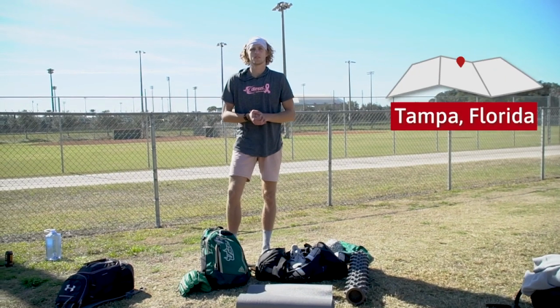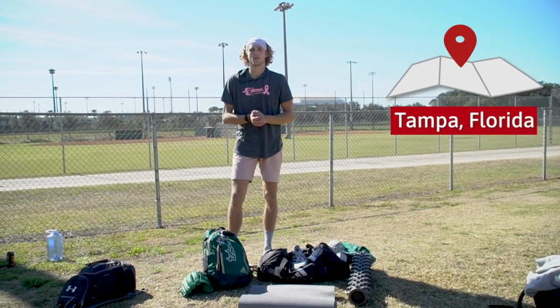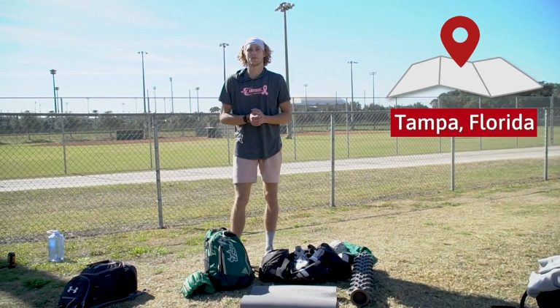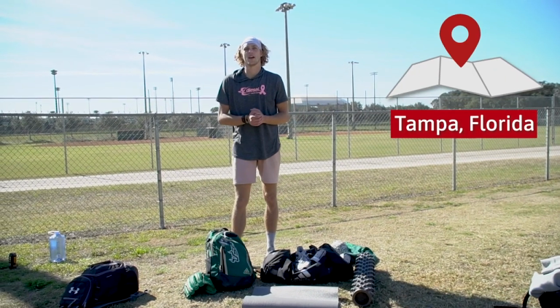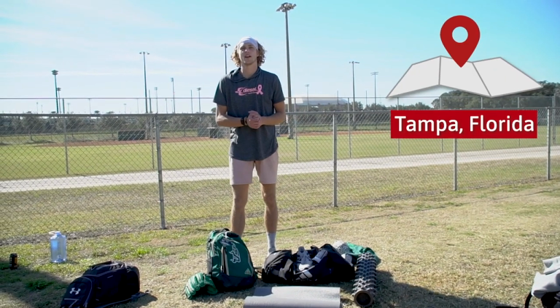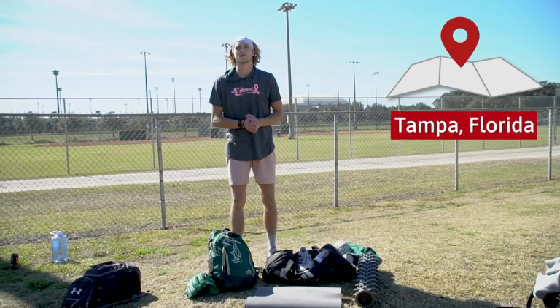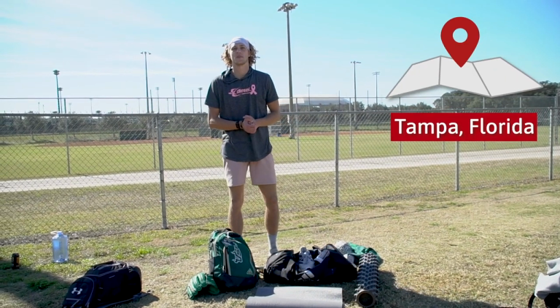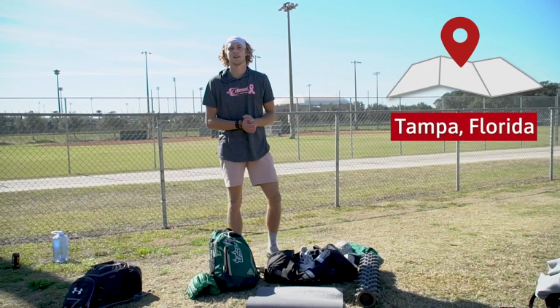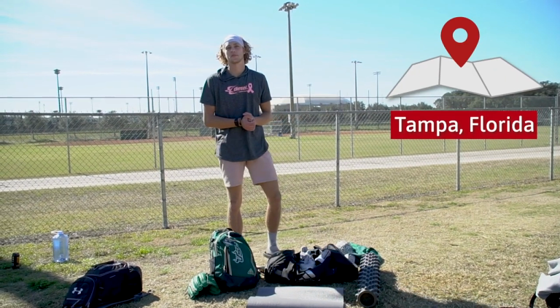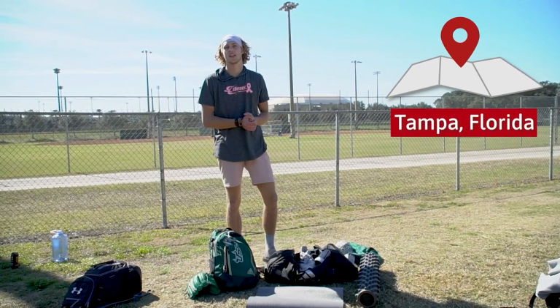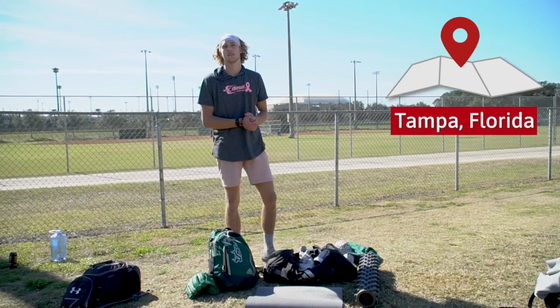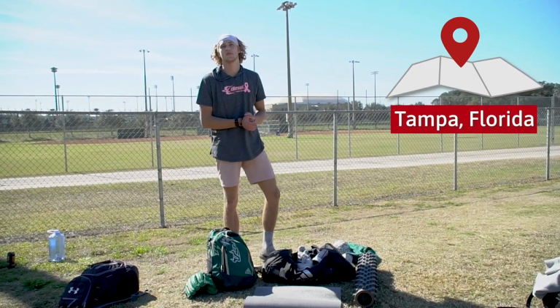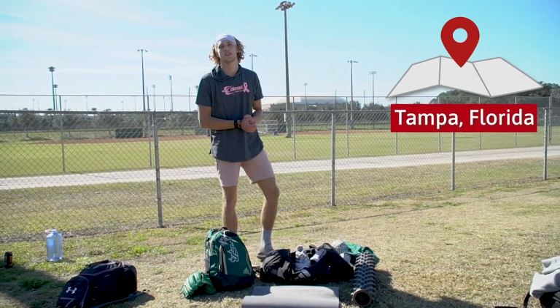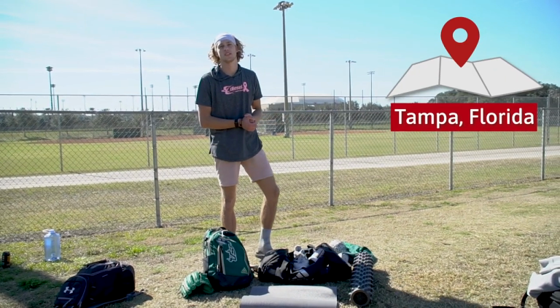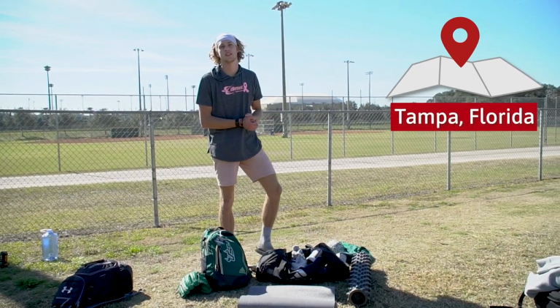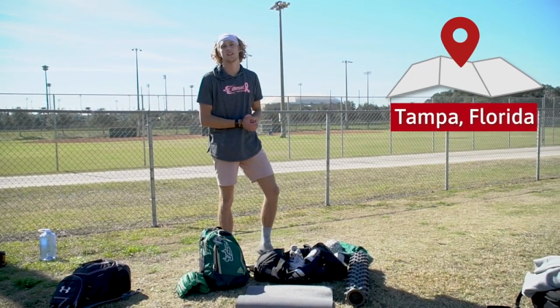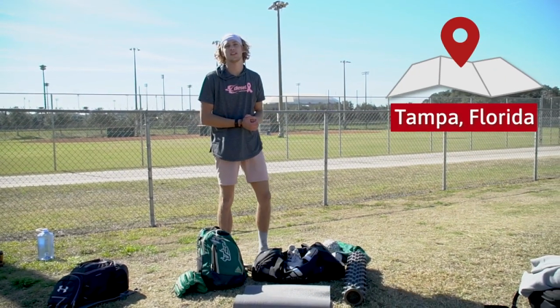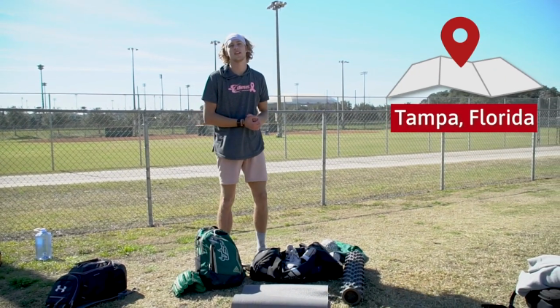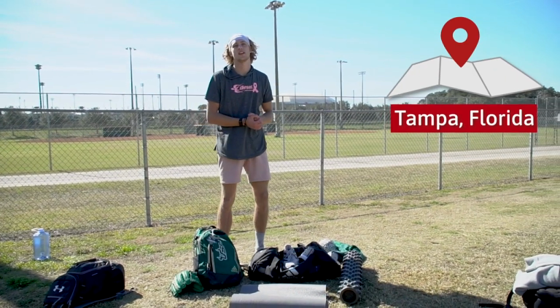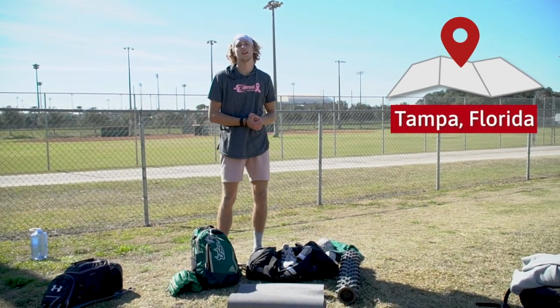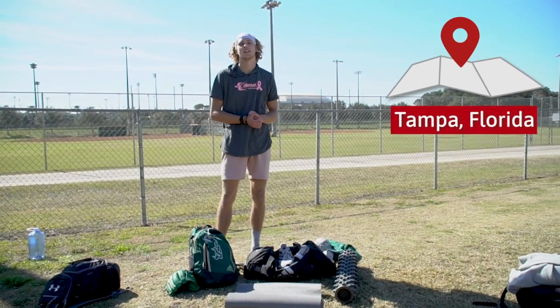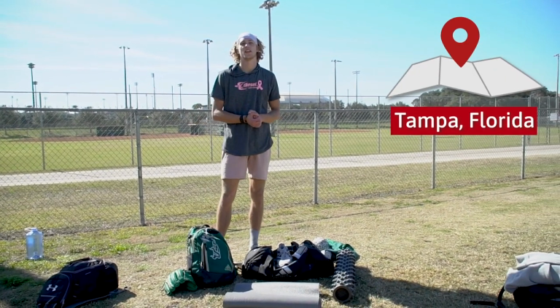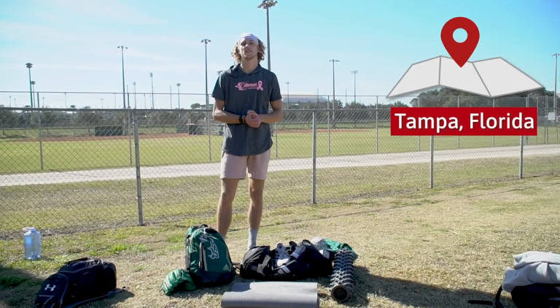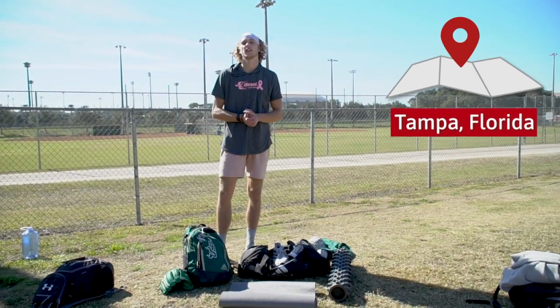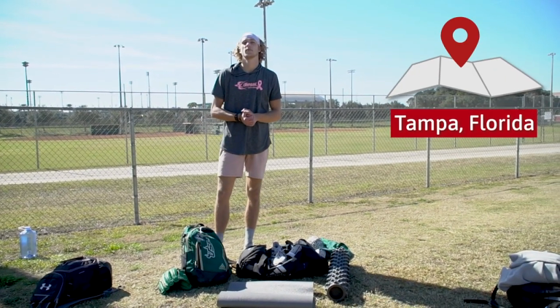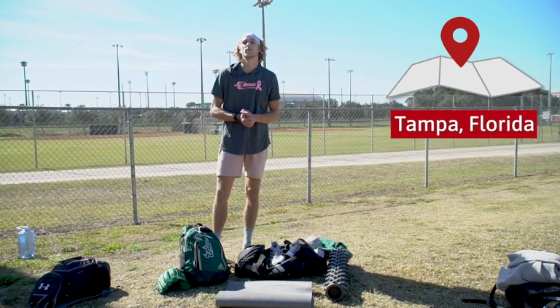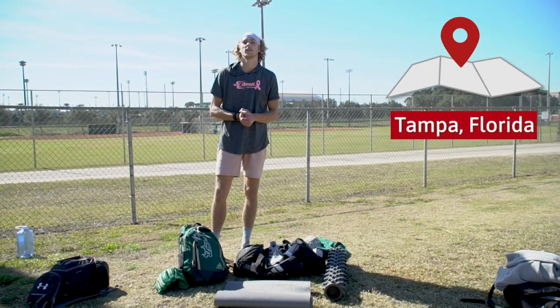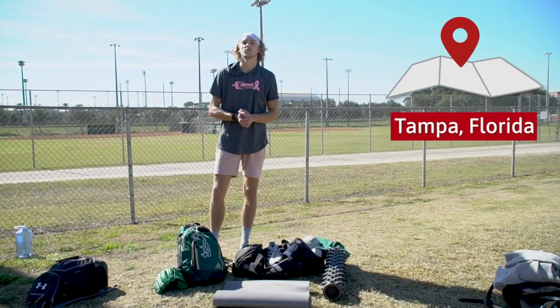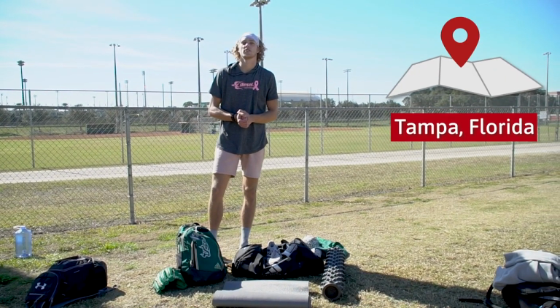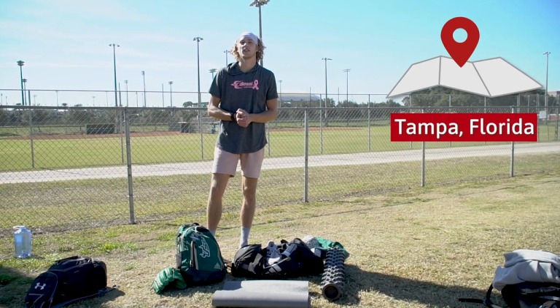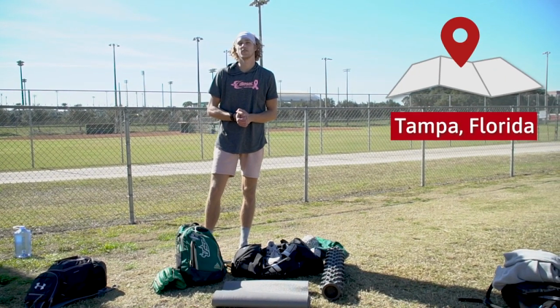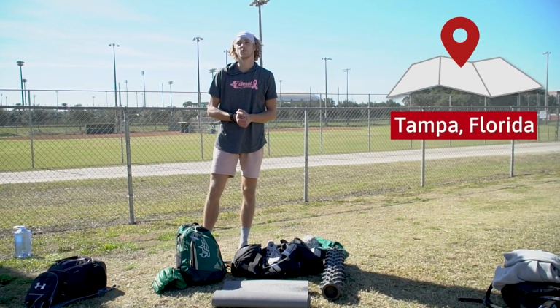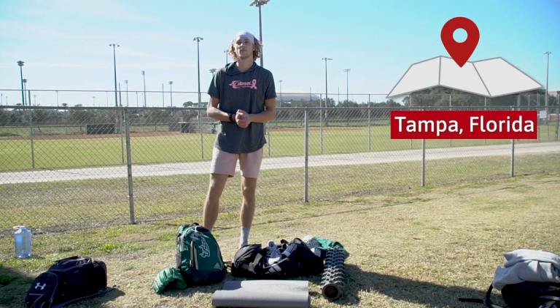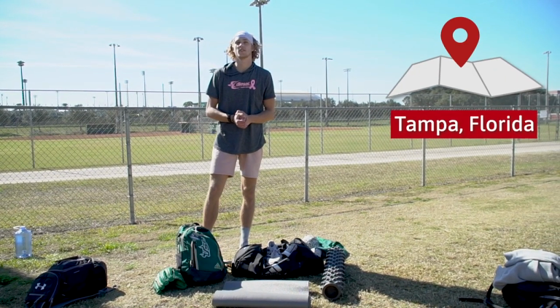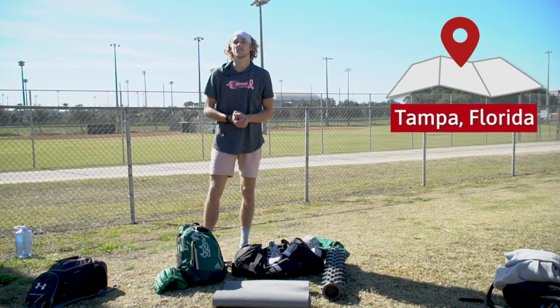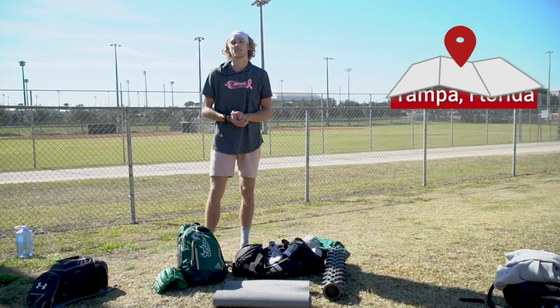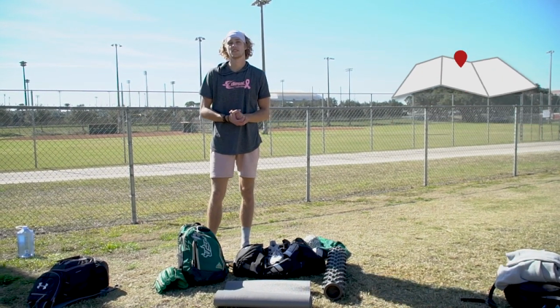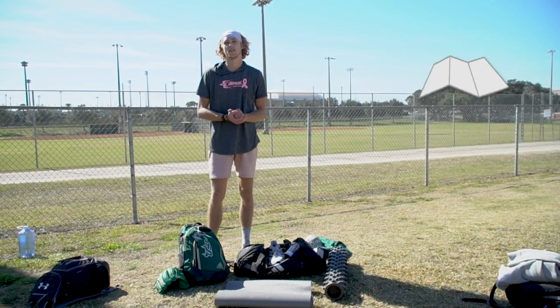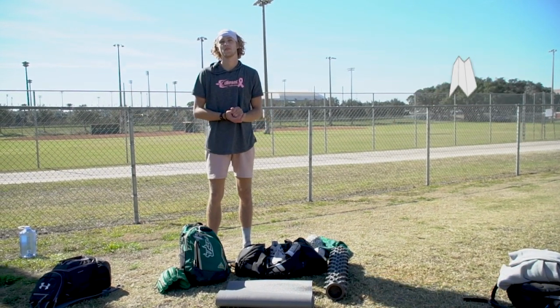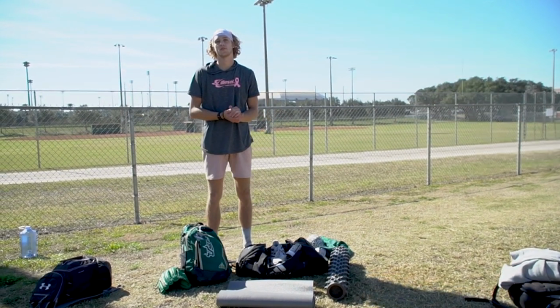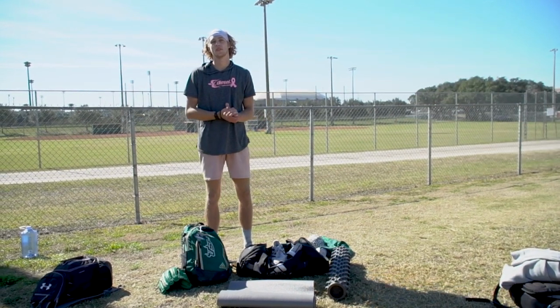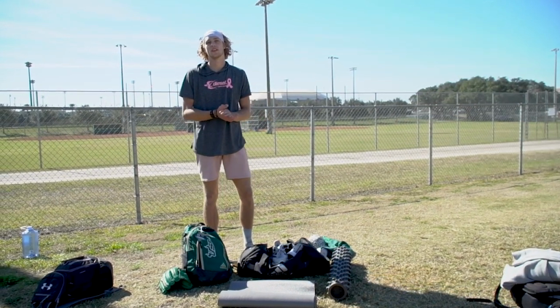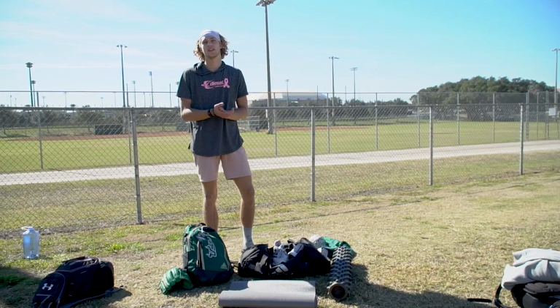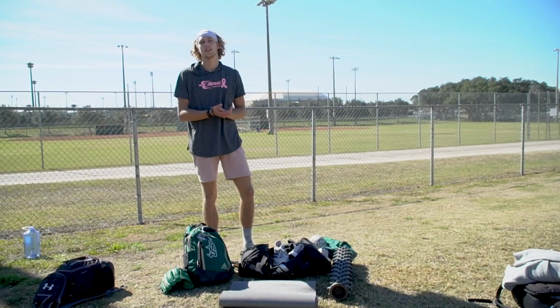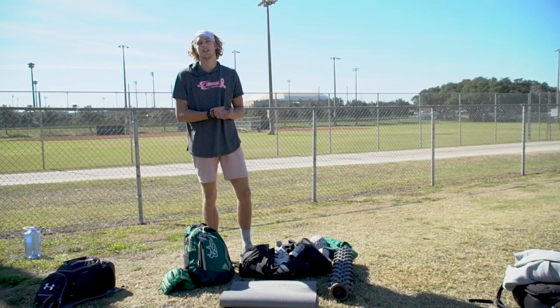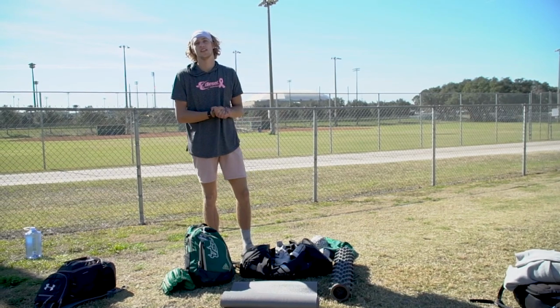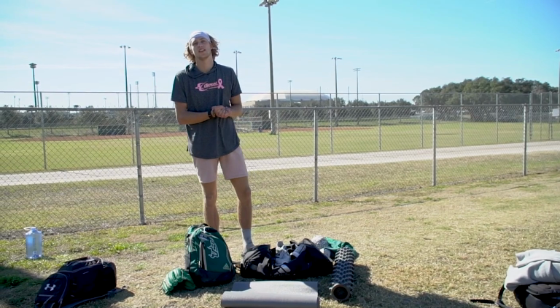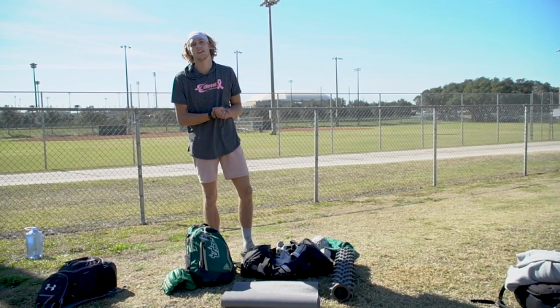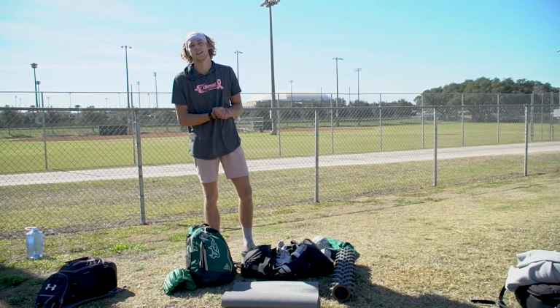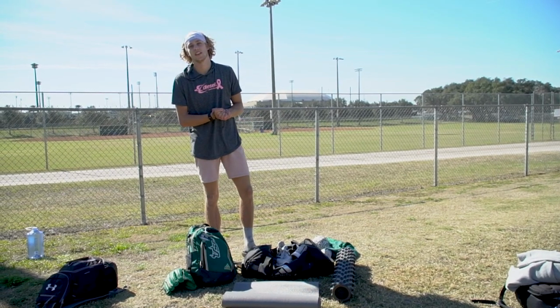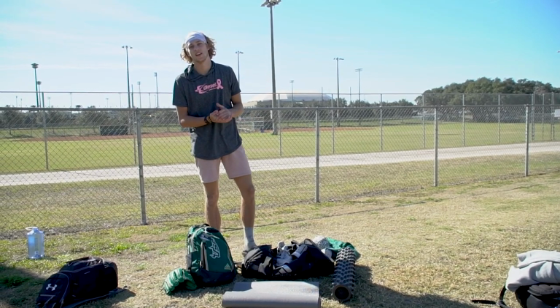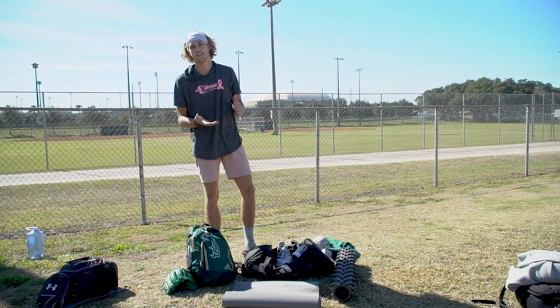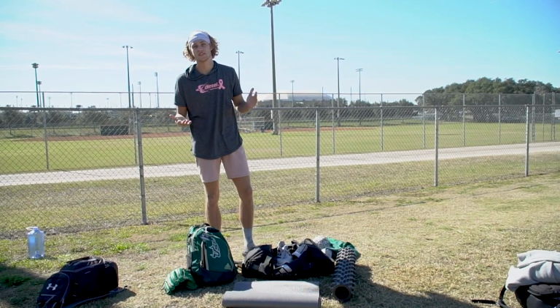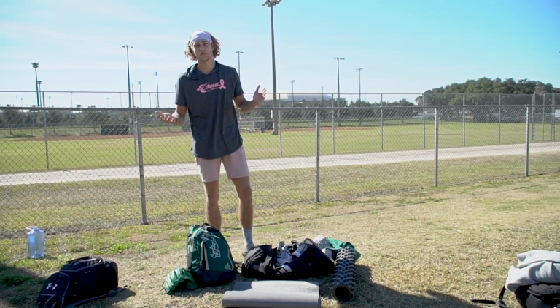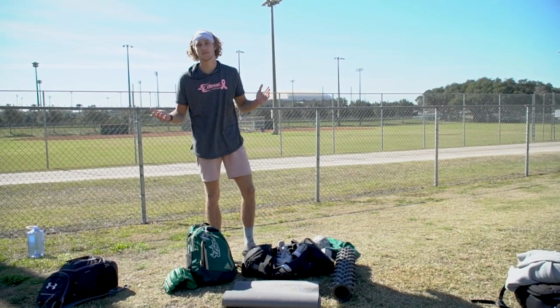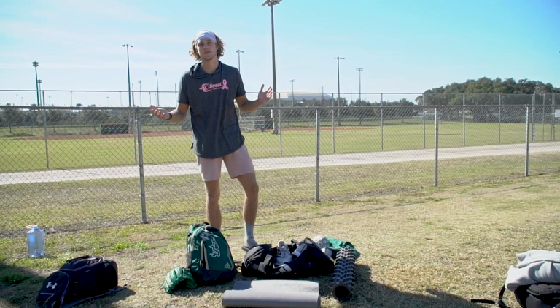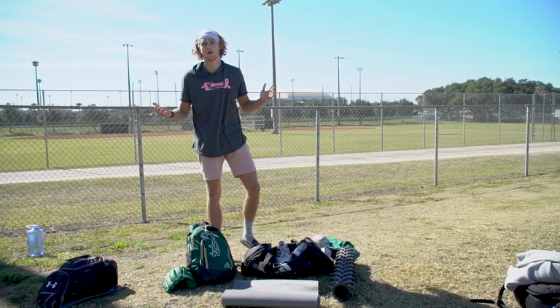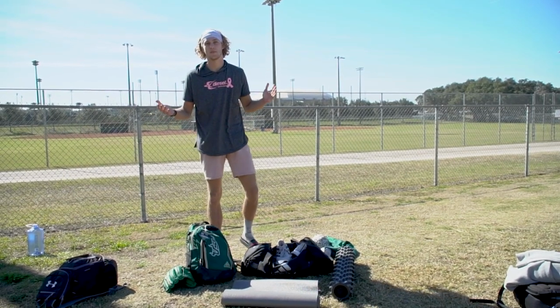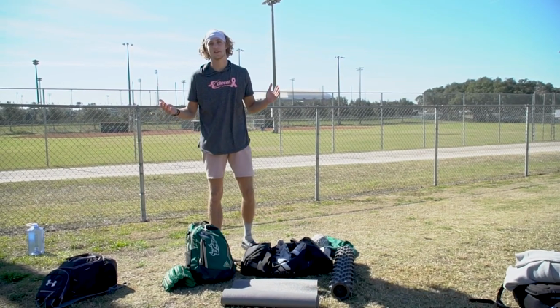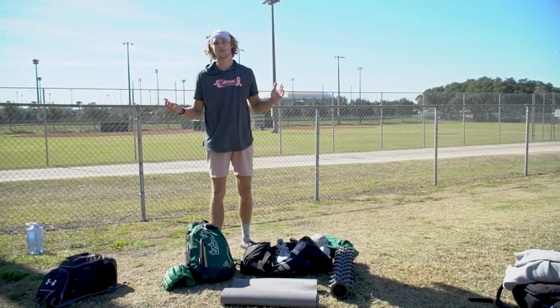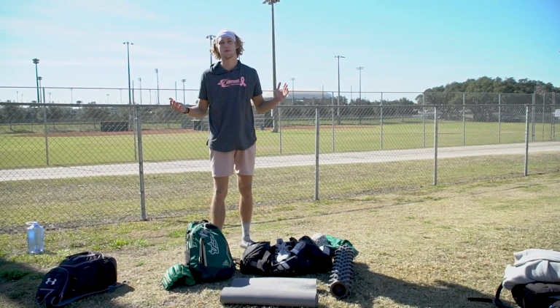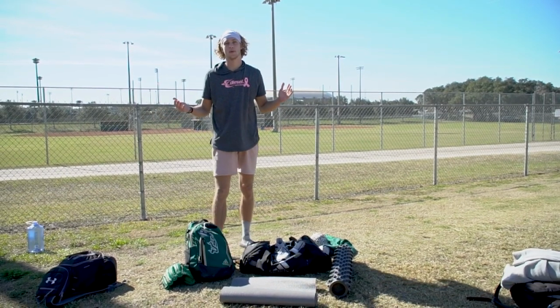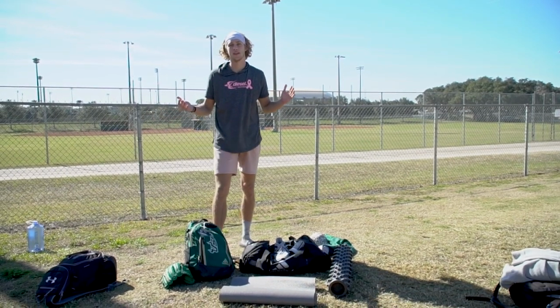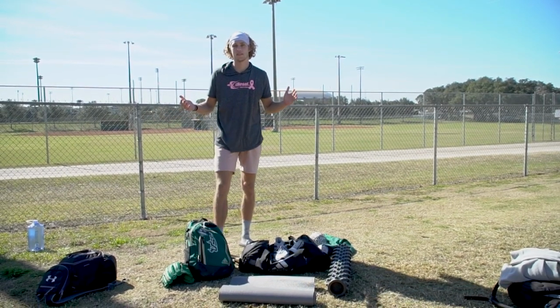What's up guys? My name is Hayden Wenya, a left-handed pitcher at University of South Florida, and this is what's in my baseball bag.